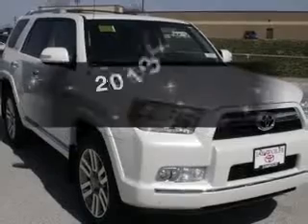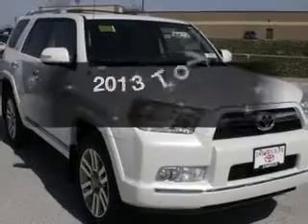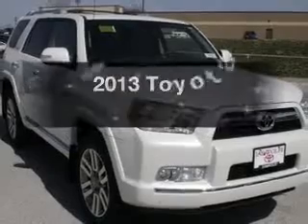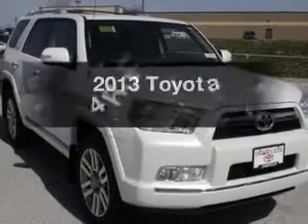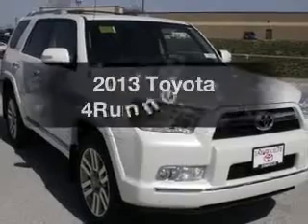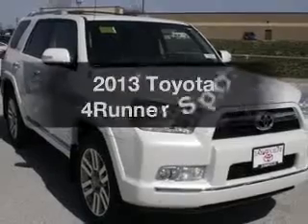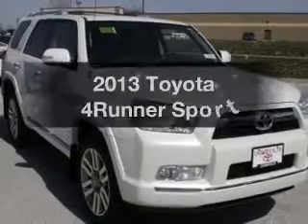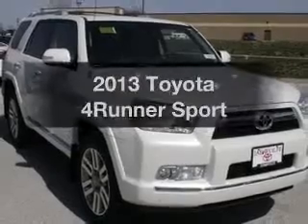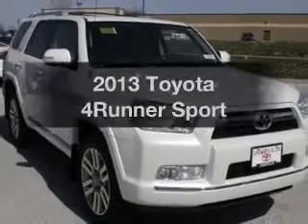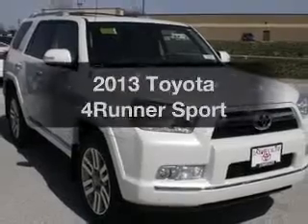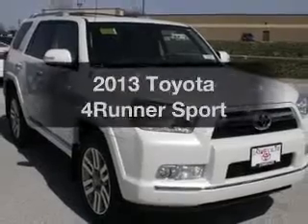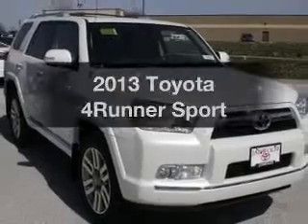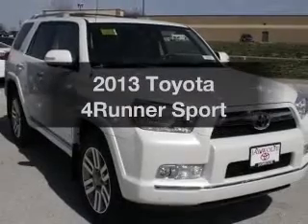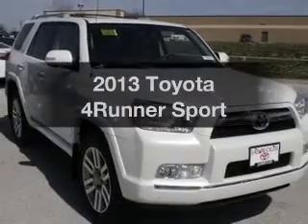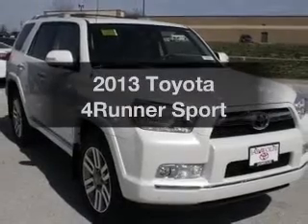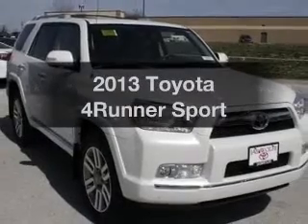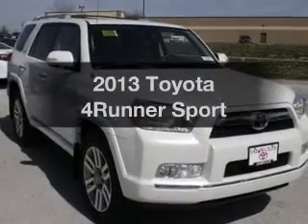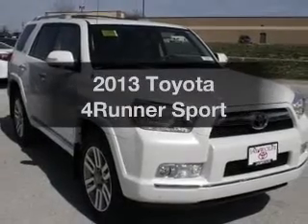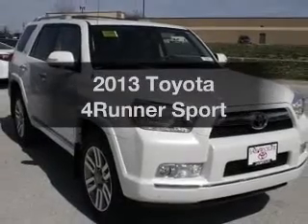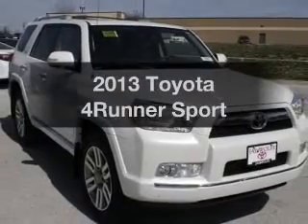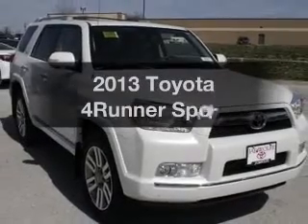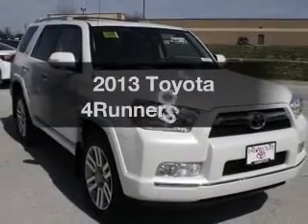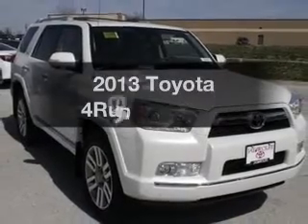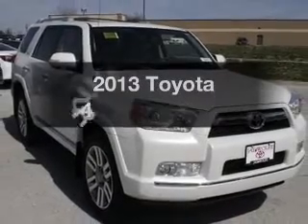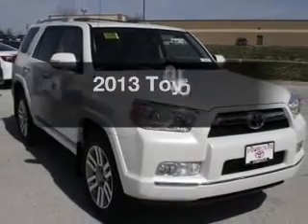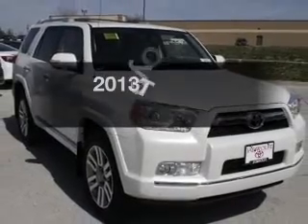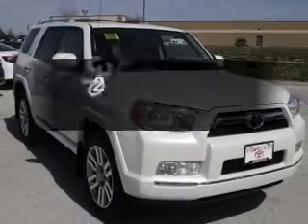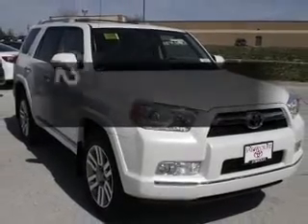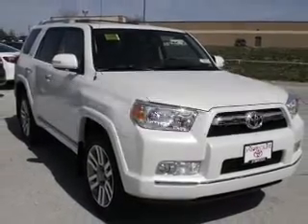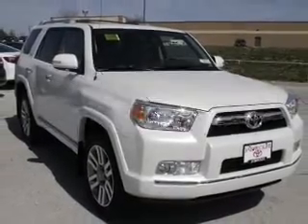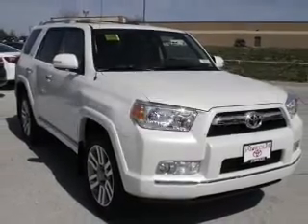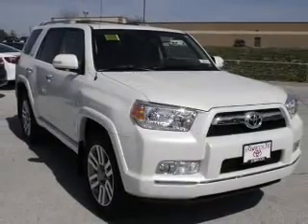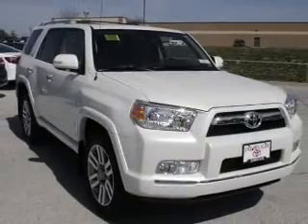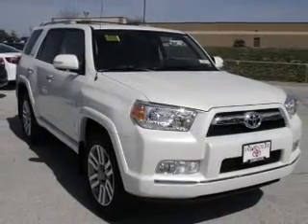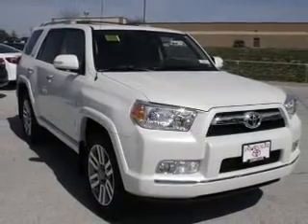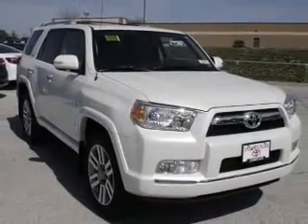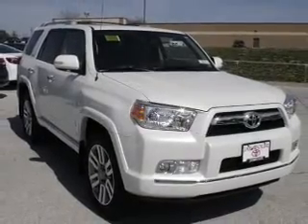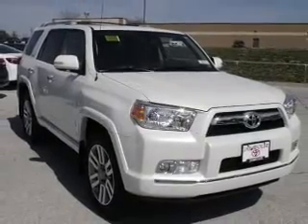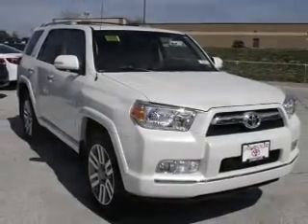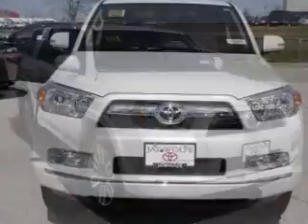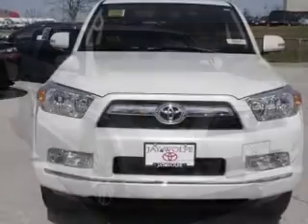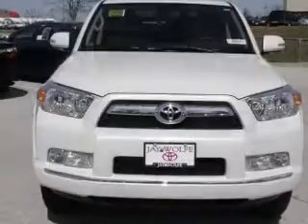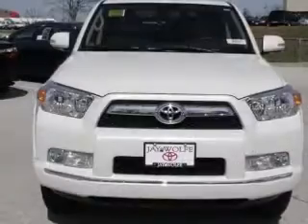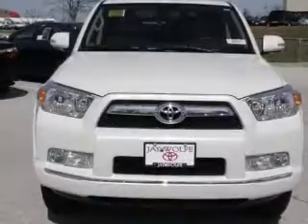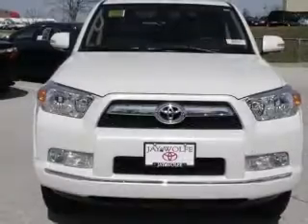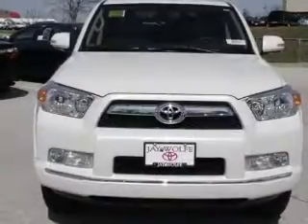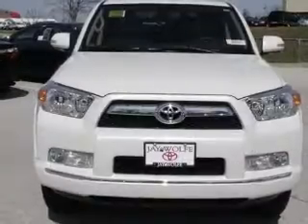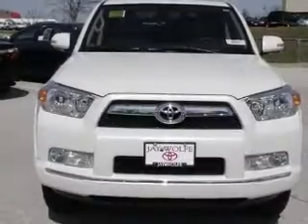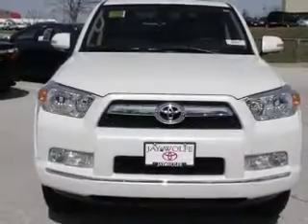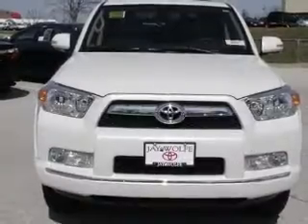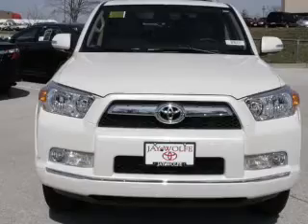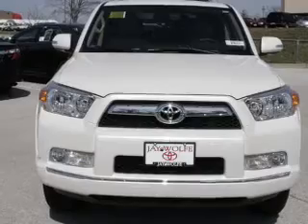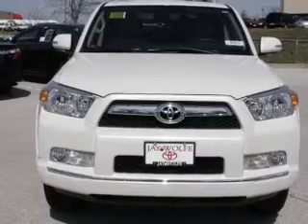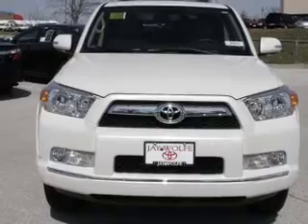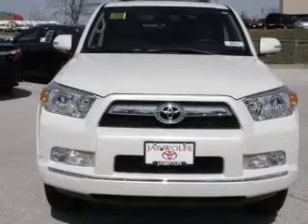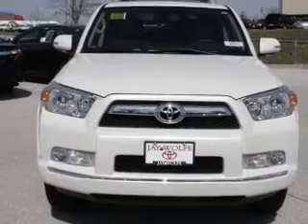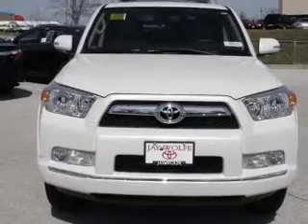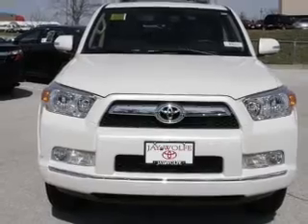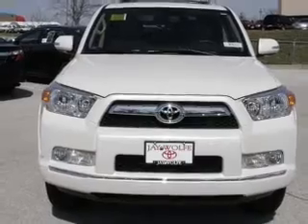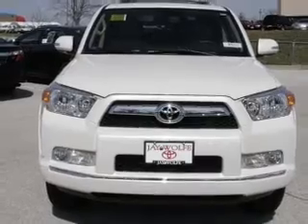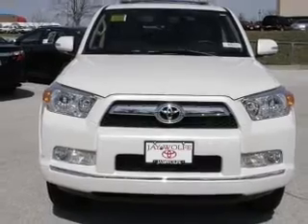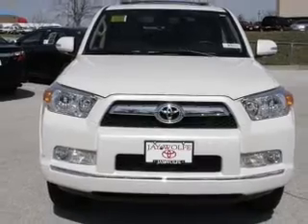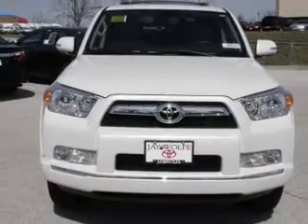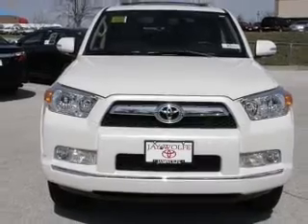Introducing the 2013 Toyota 4Runner. If you're looking for a first-rate auto, this one could be yours today.